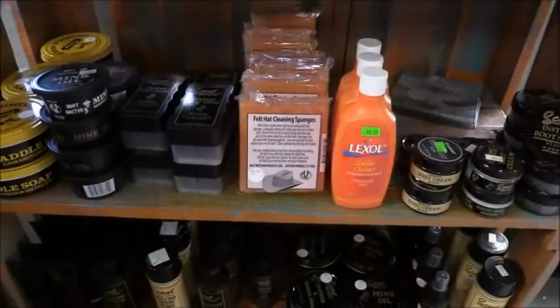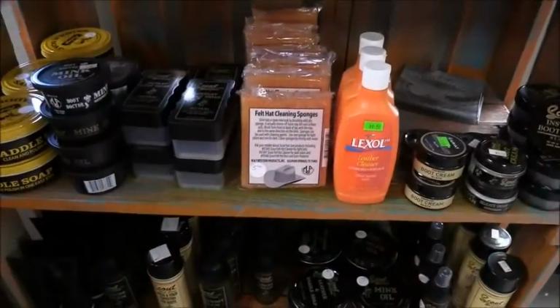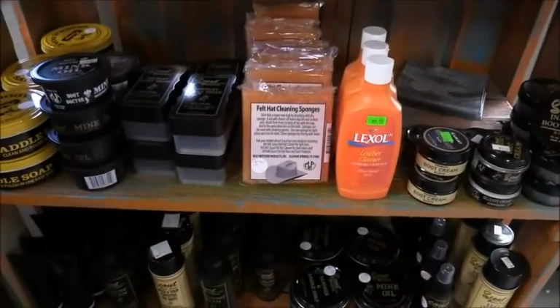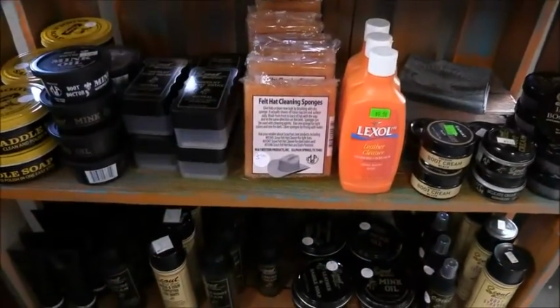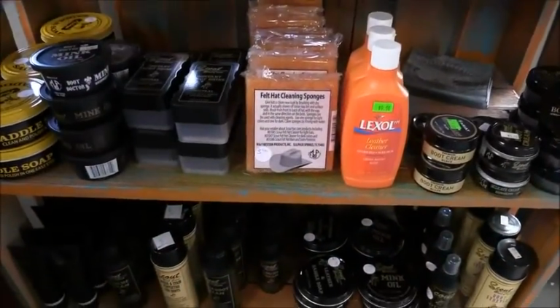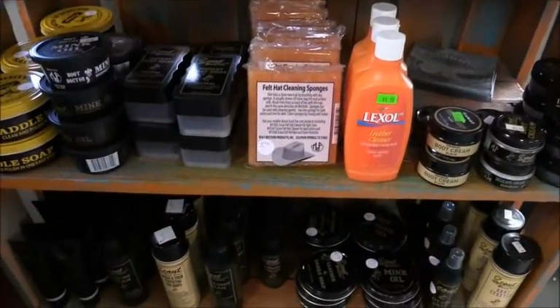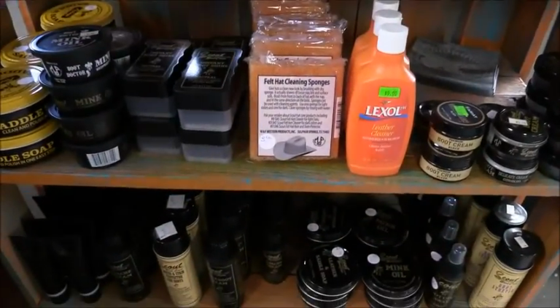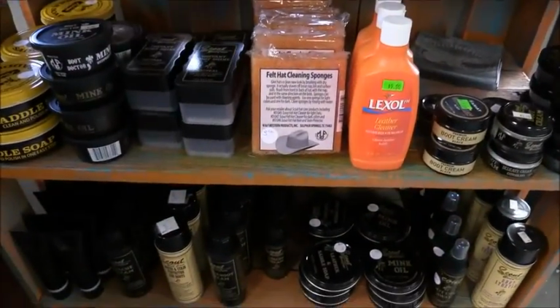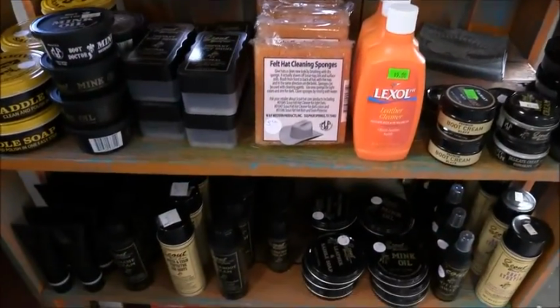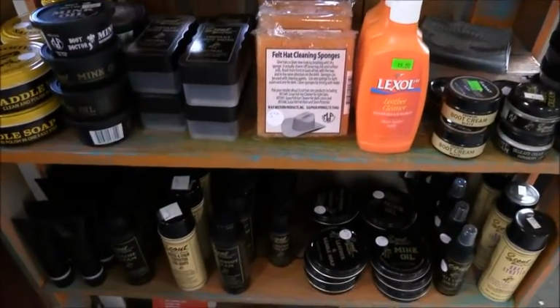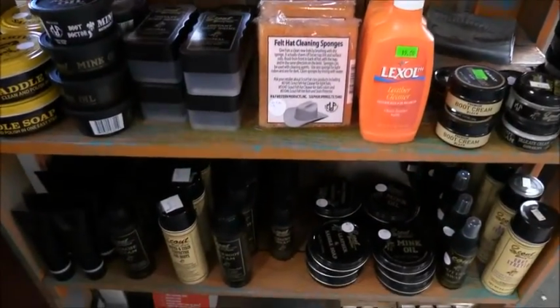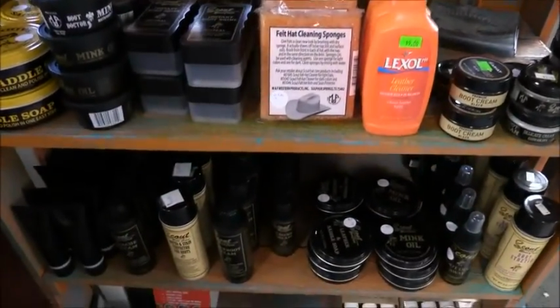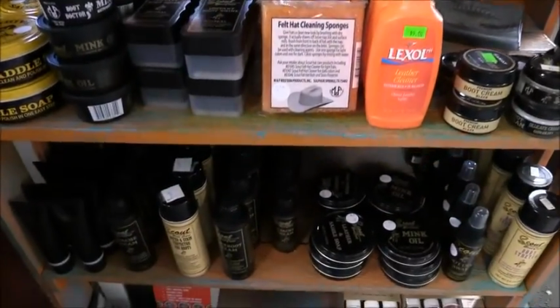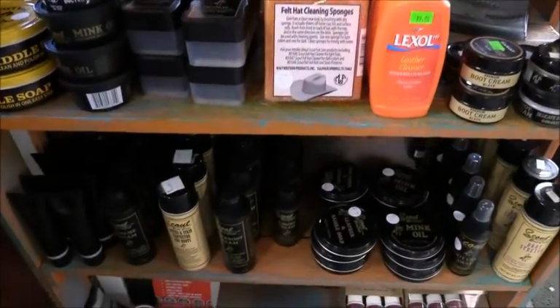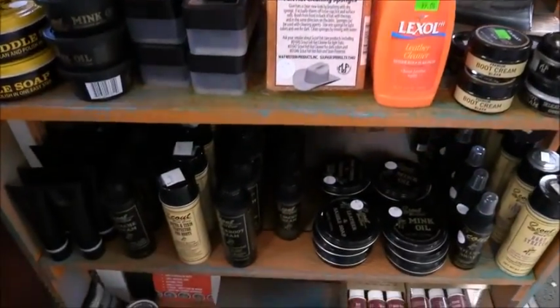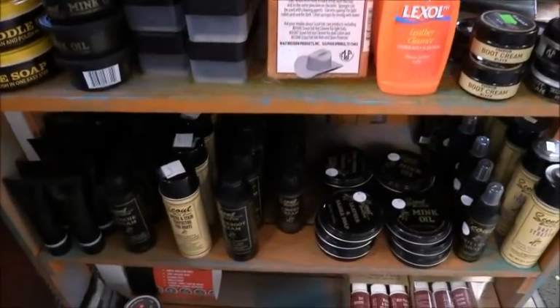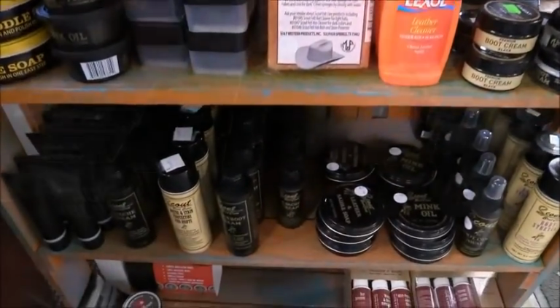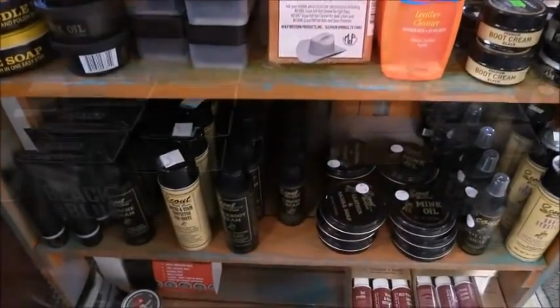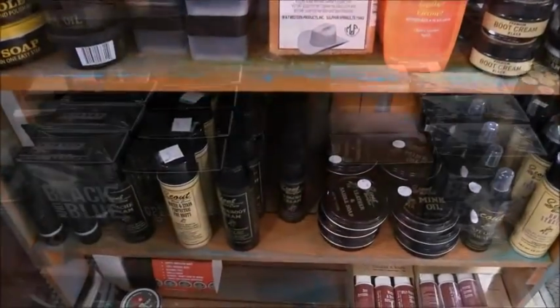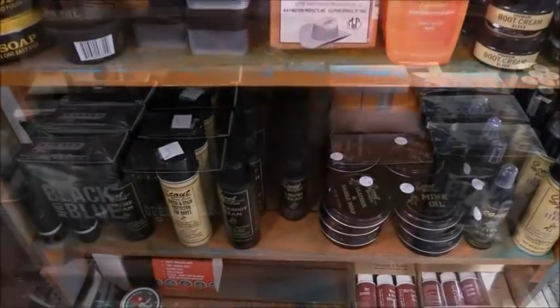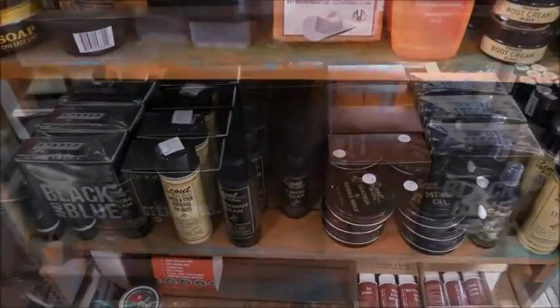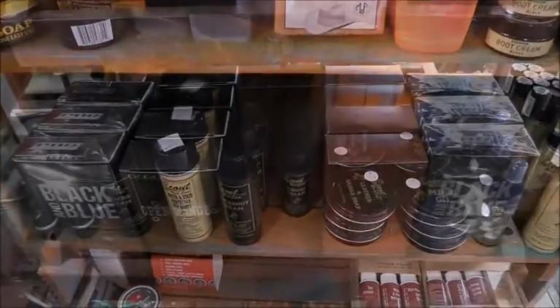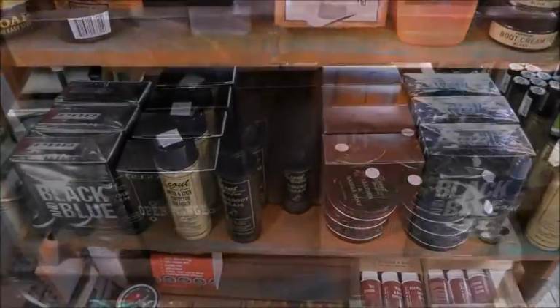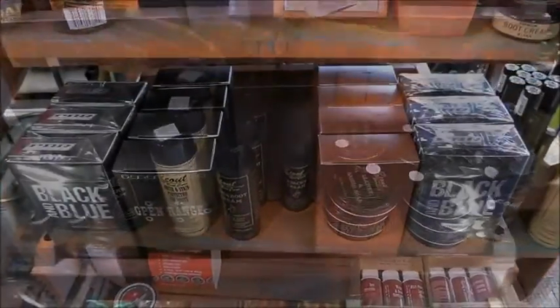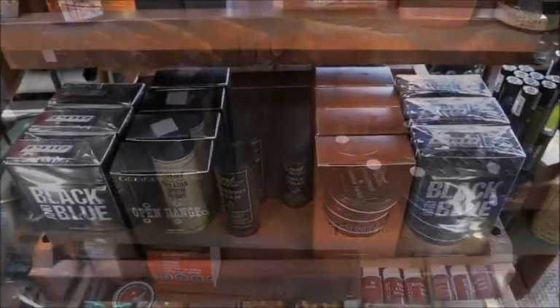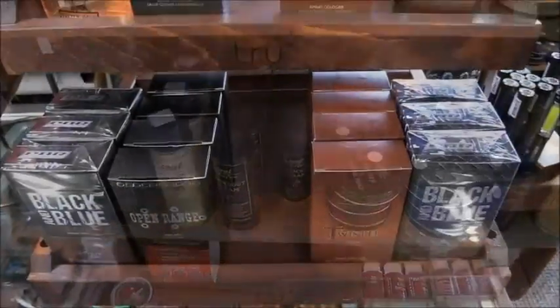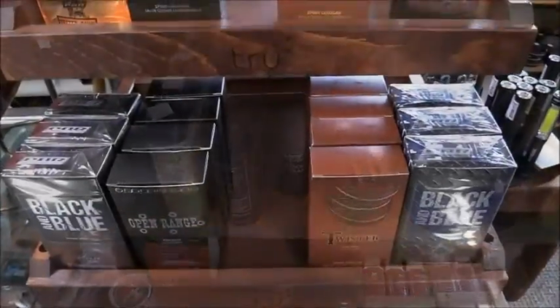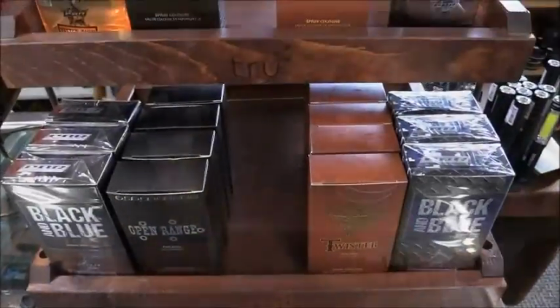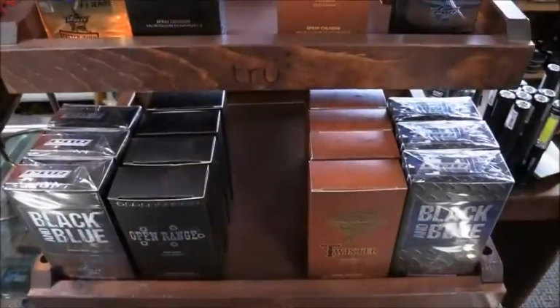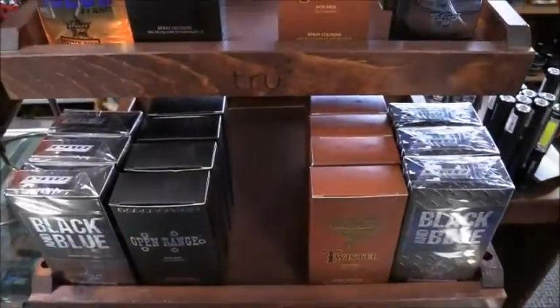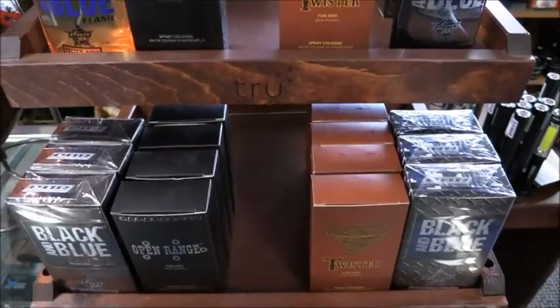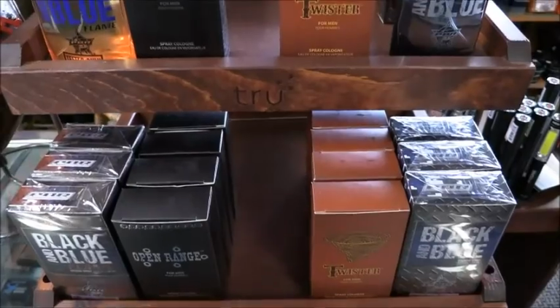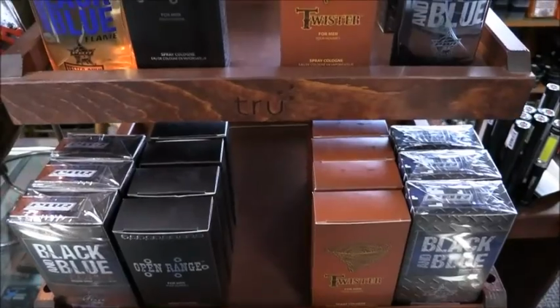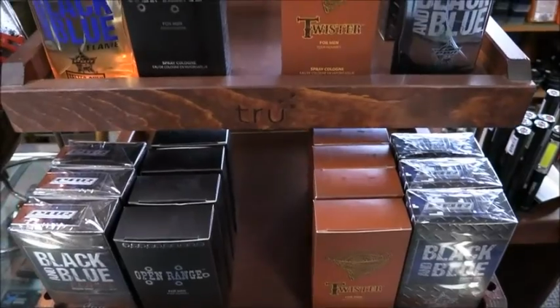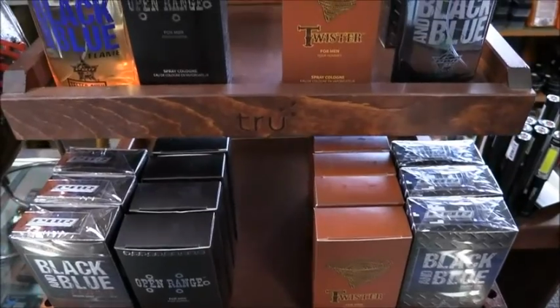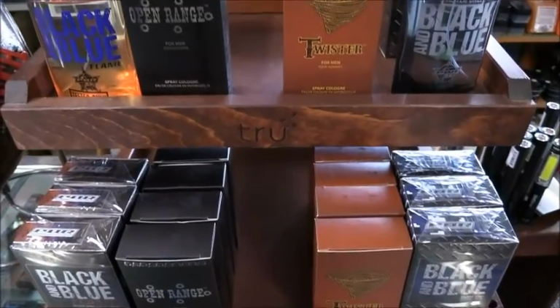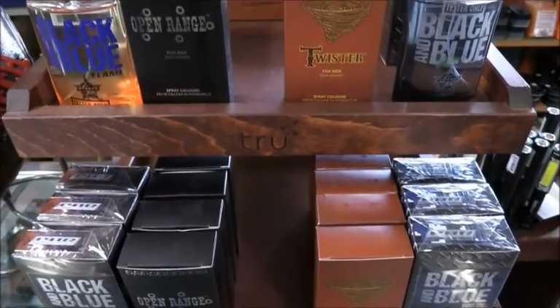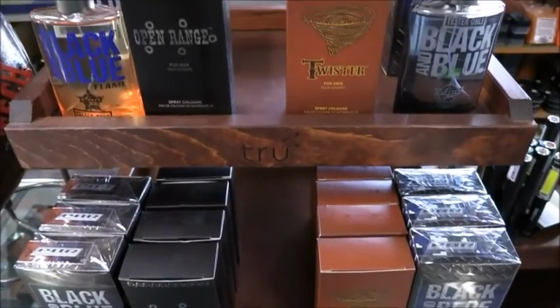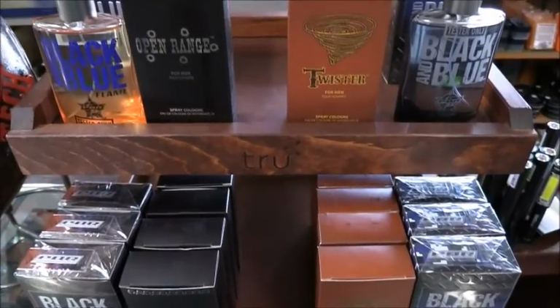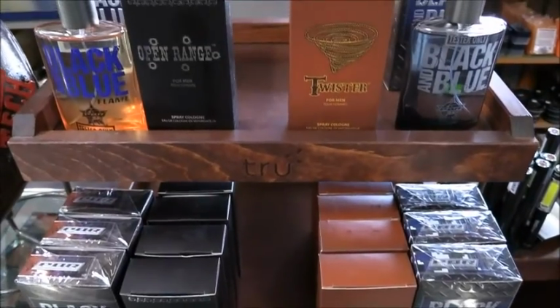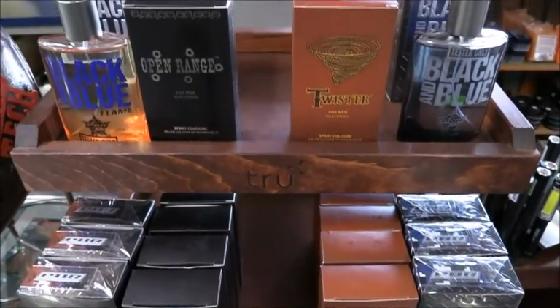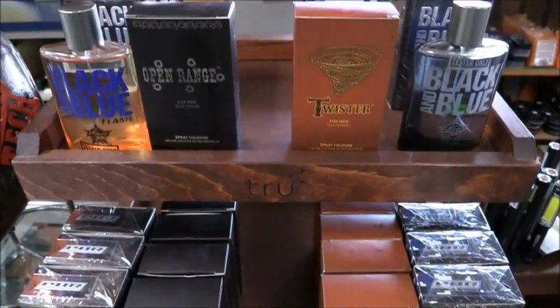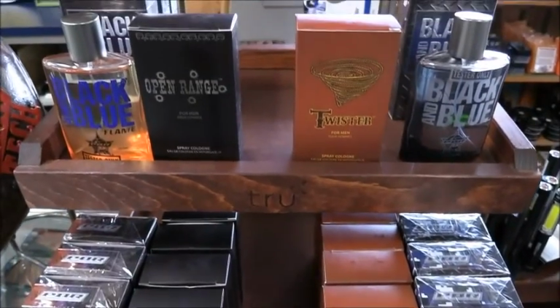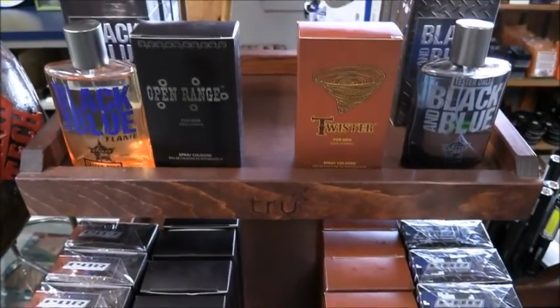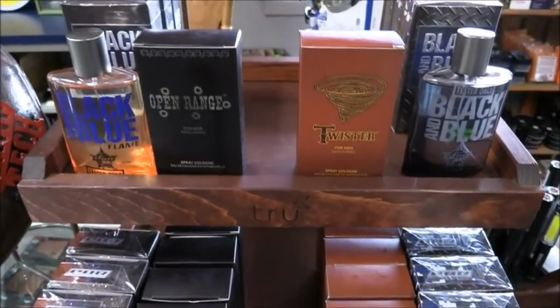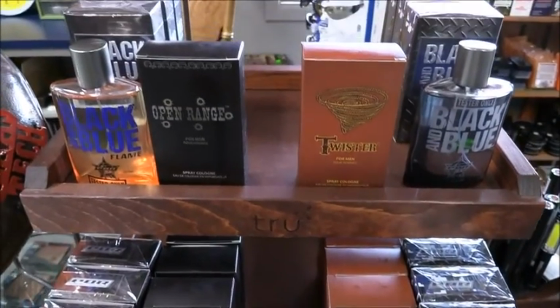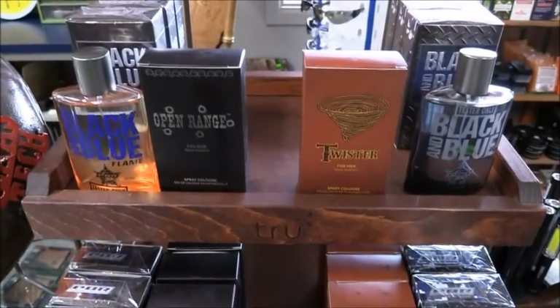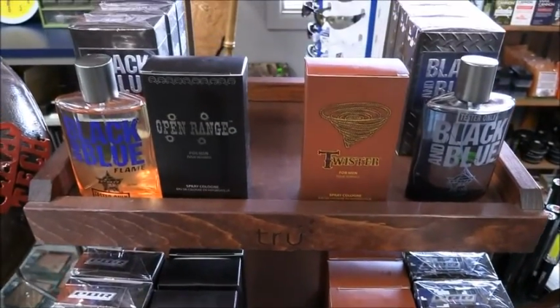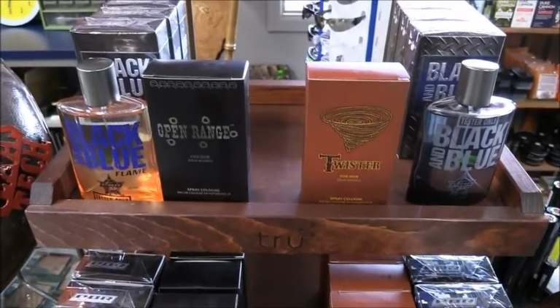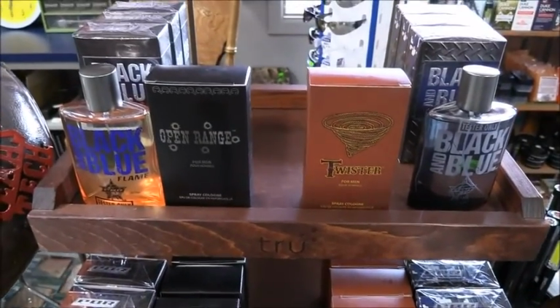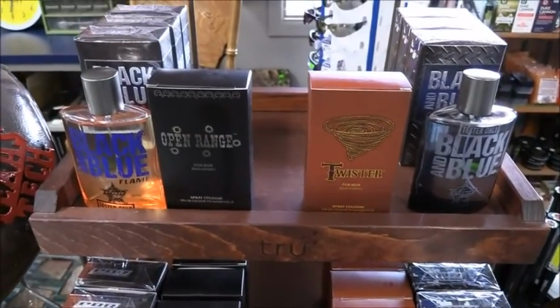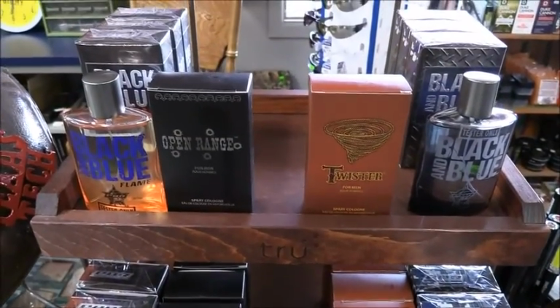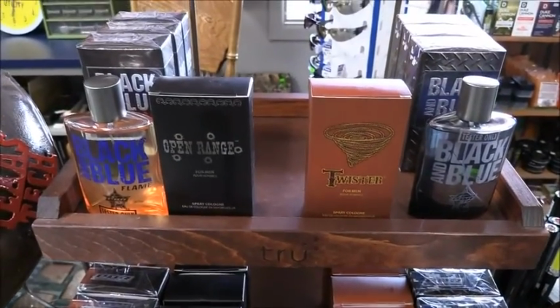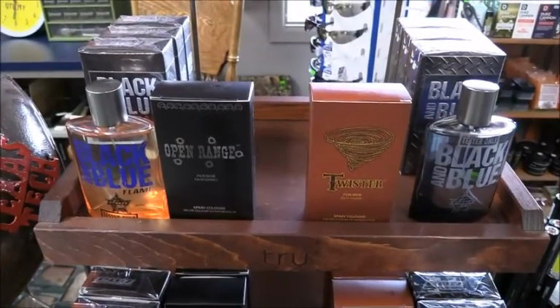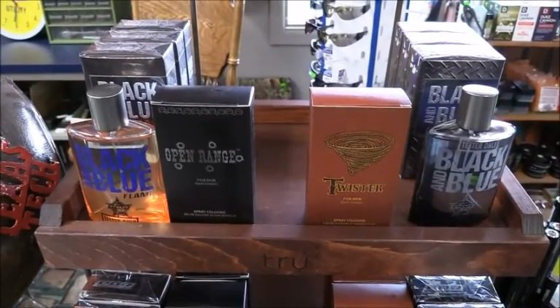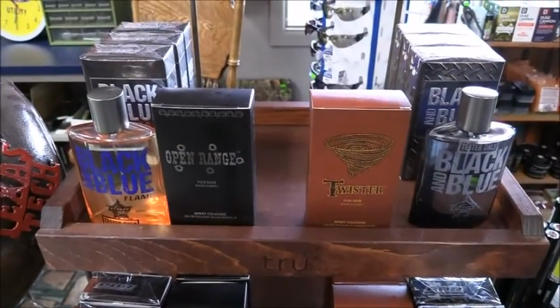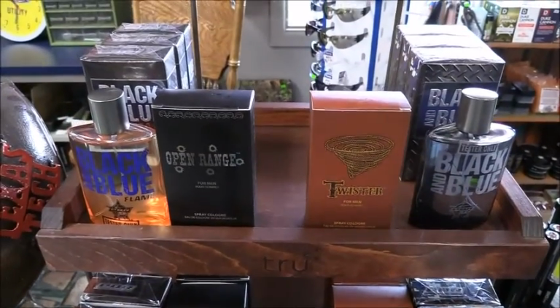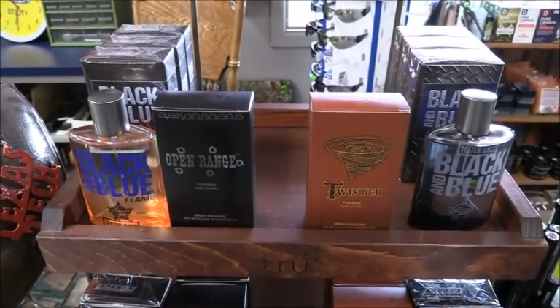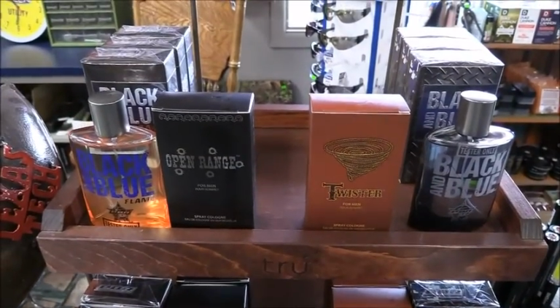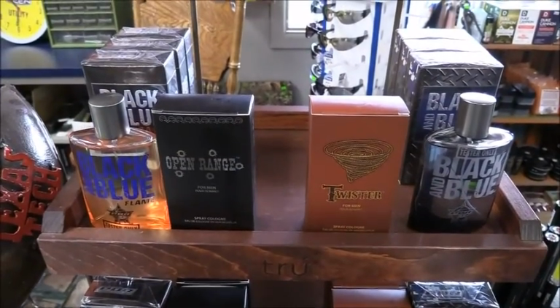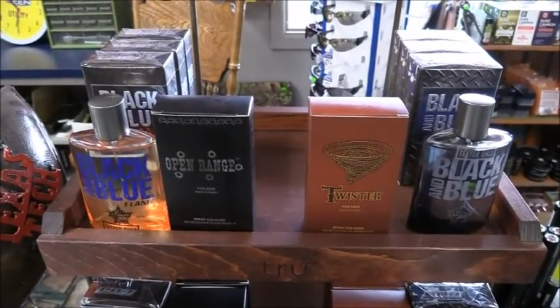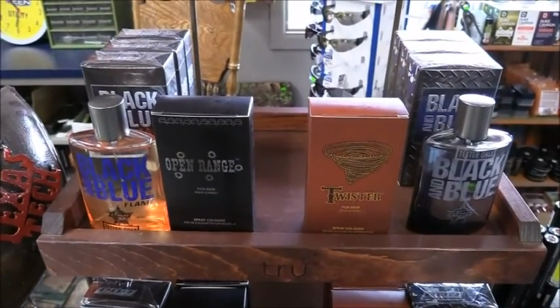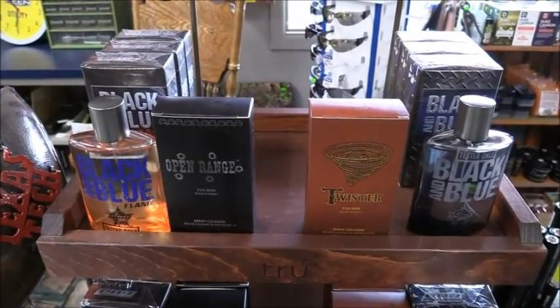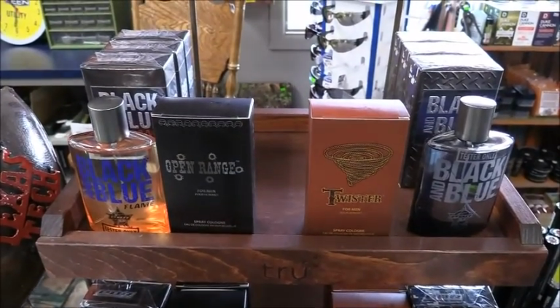See their selection of boot care goods, and they have in new Men's Cologne by Black and Blue, Open Range, and Twister.